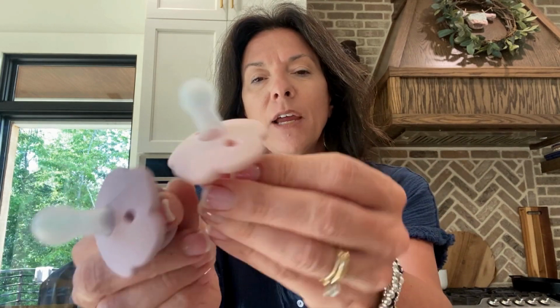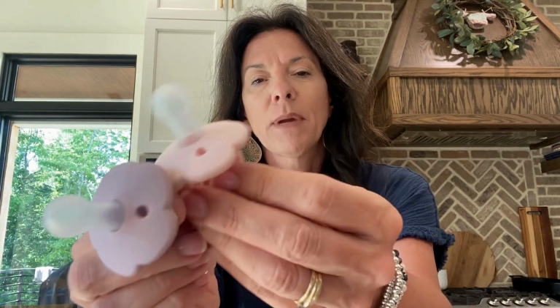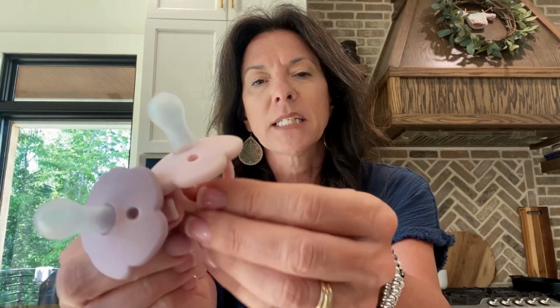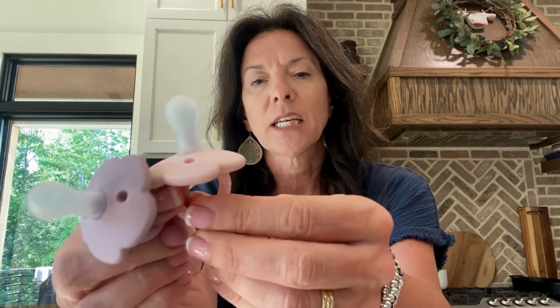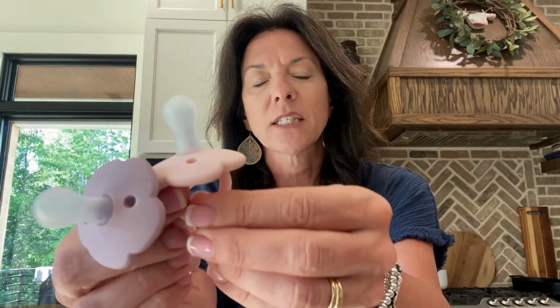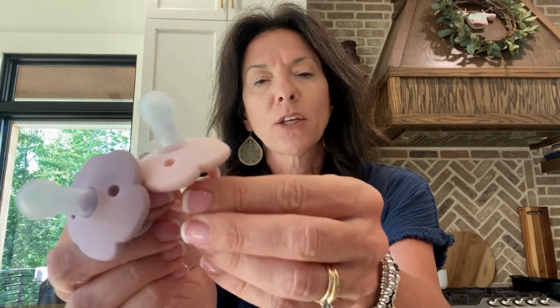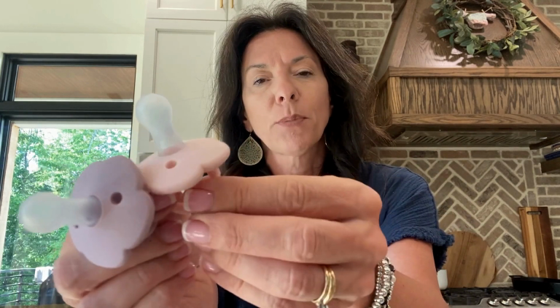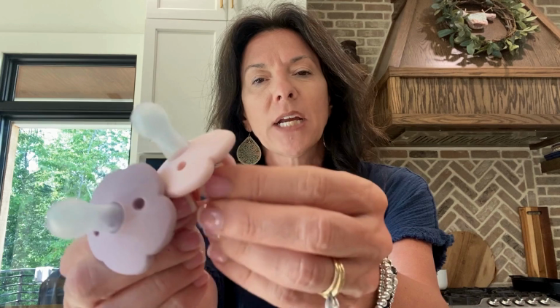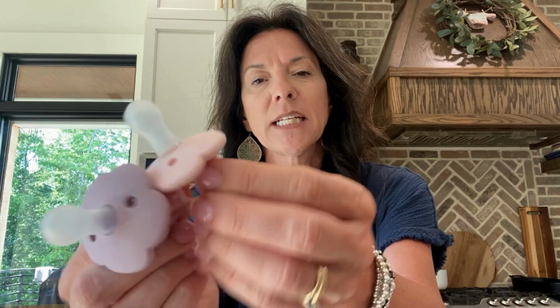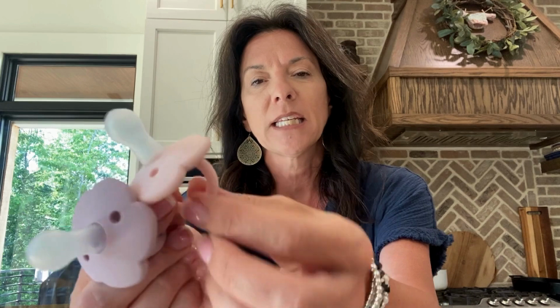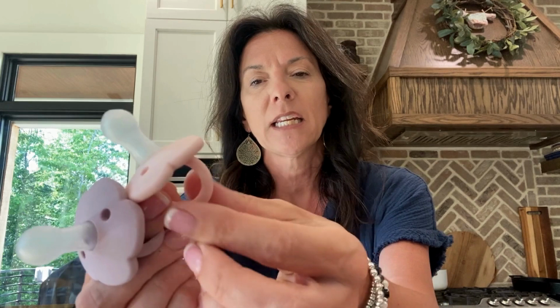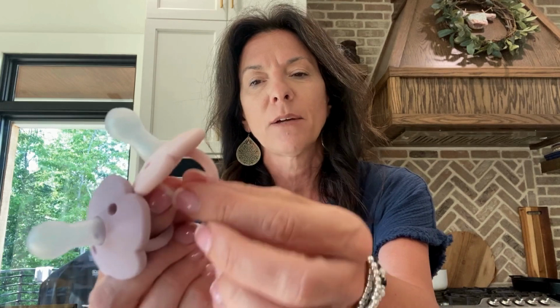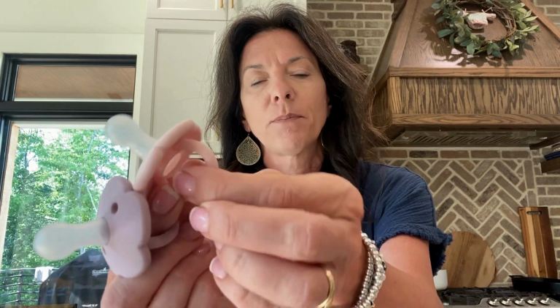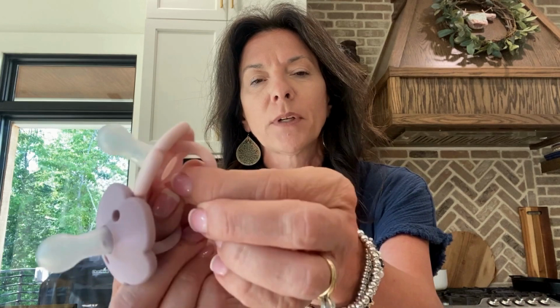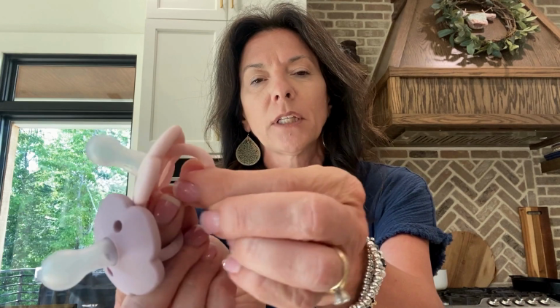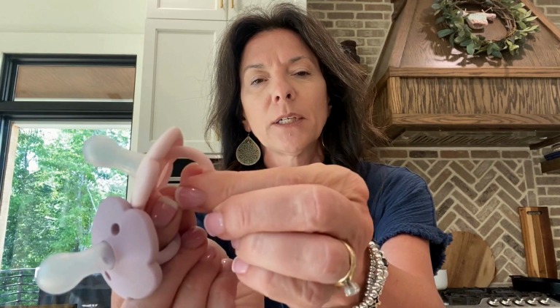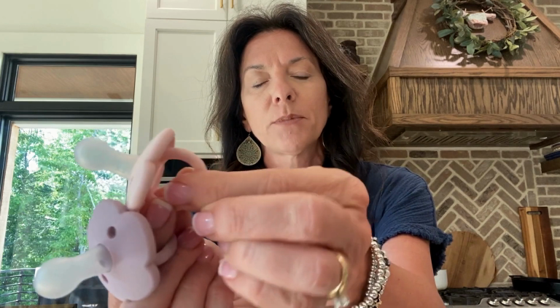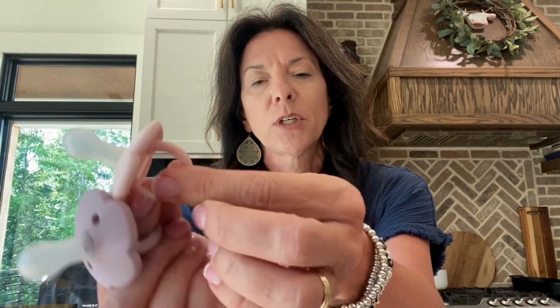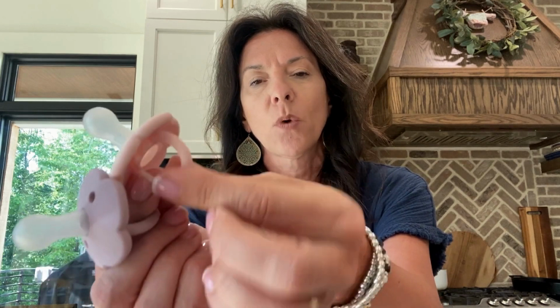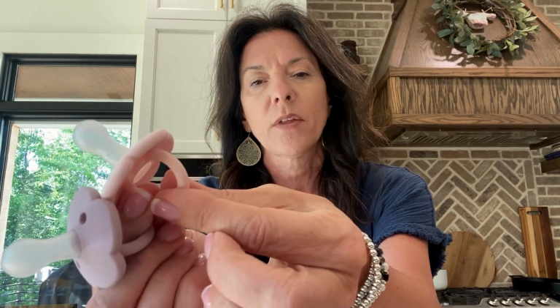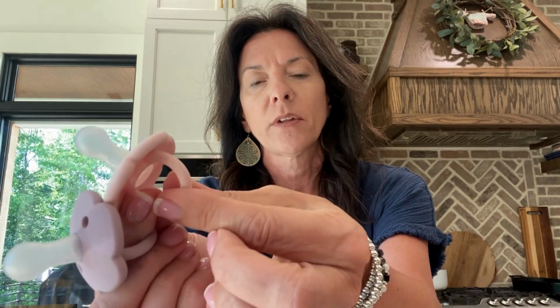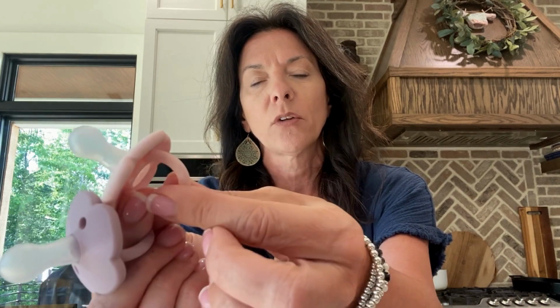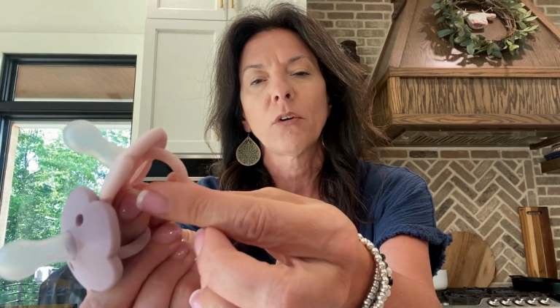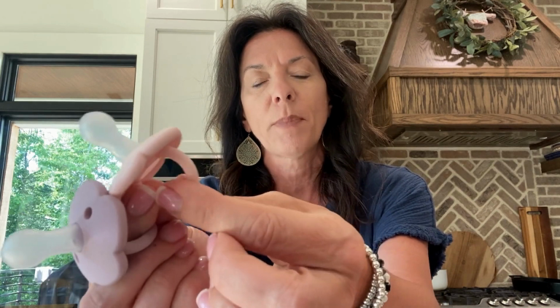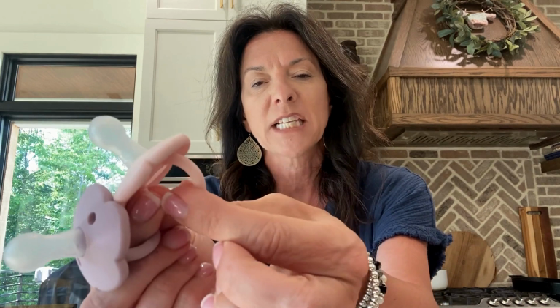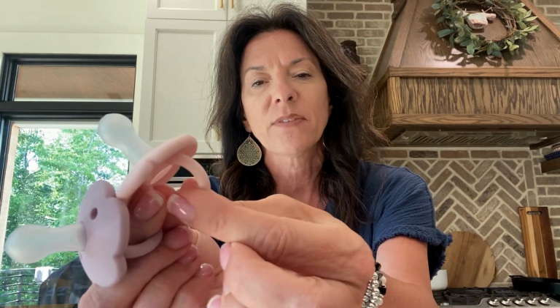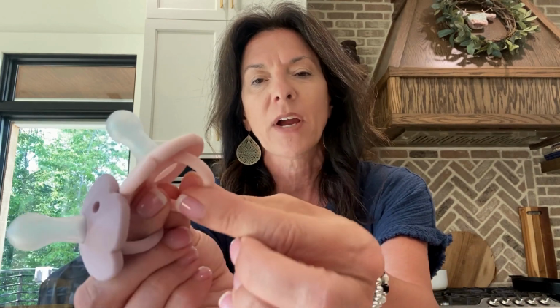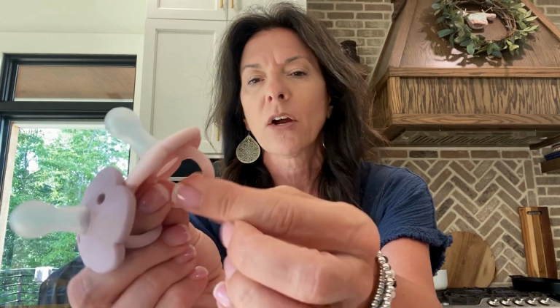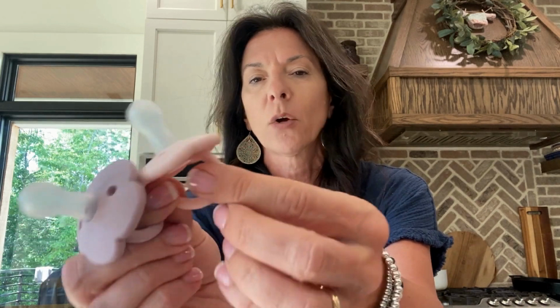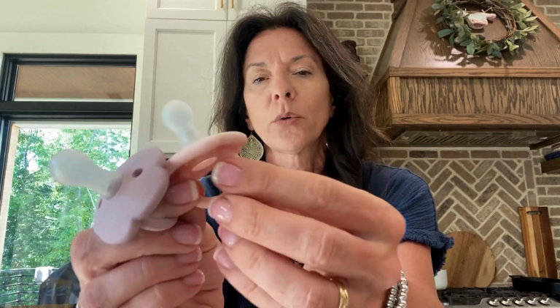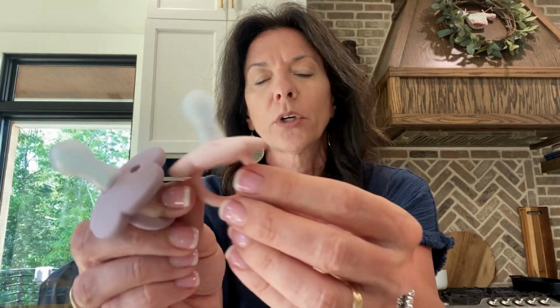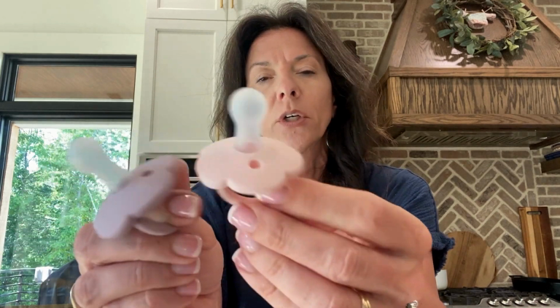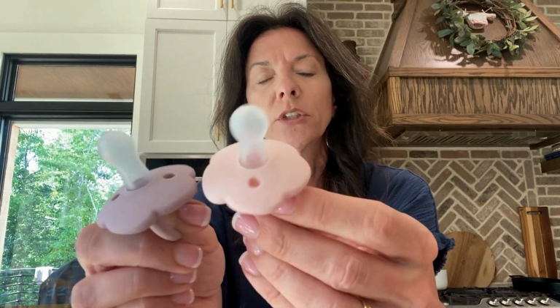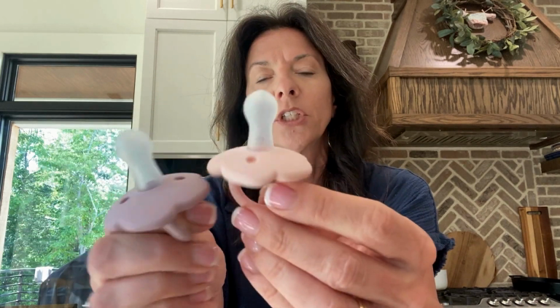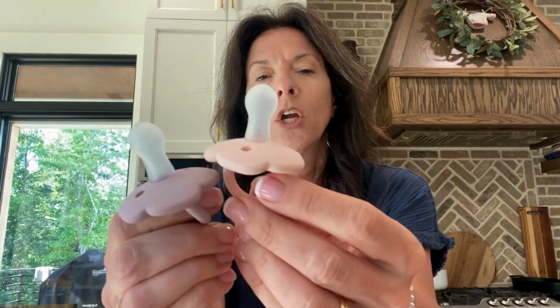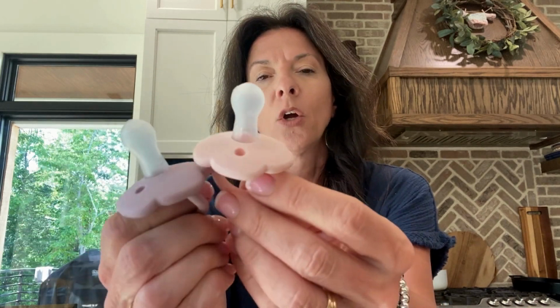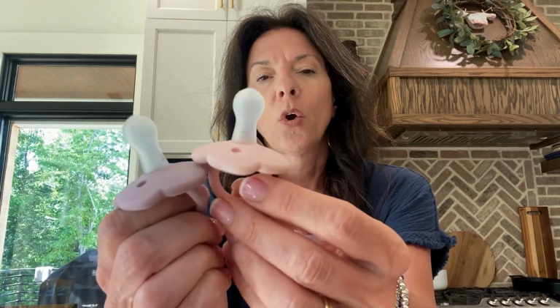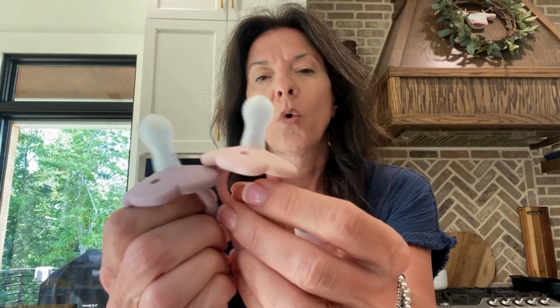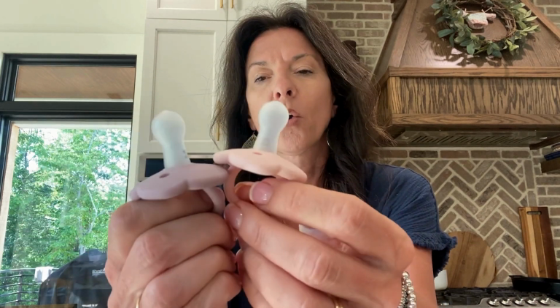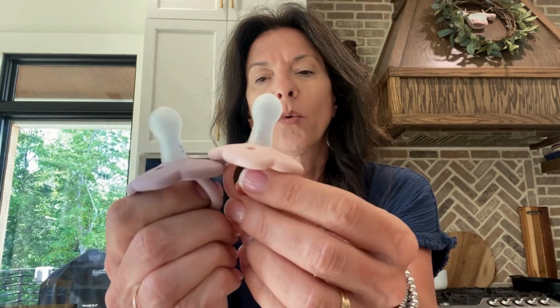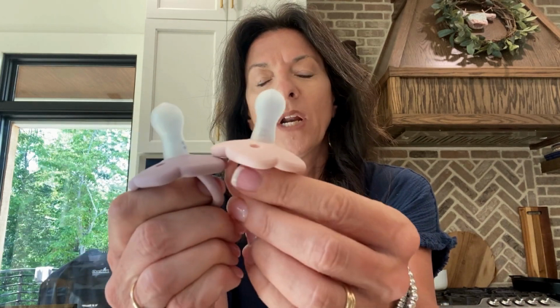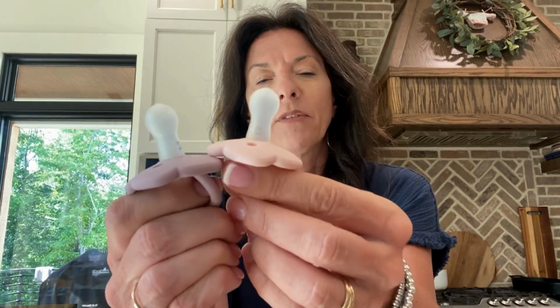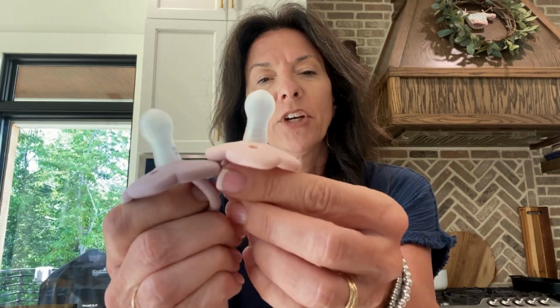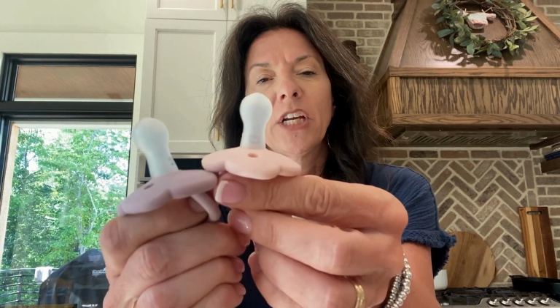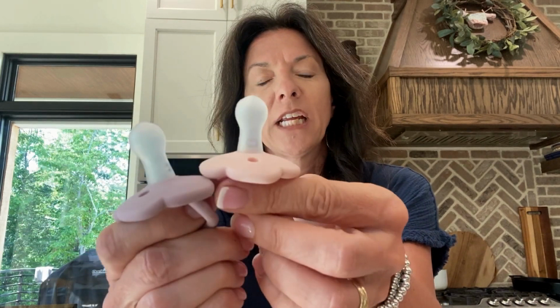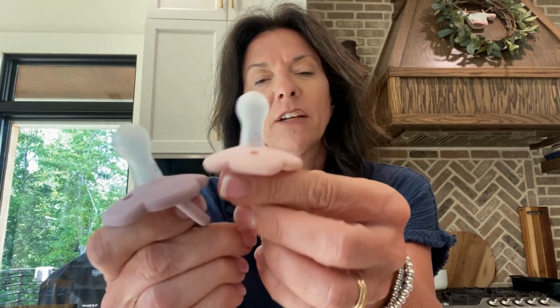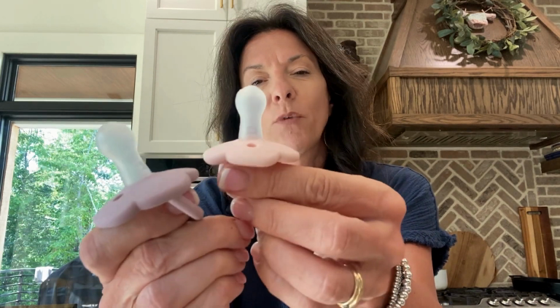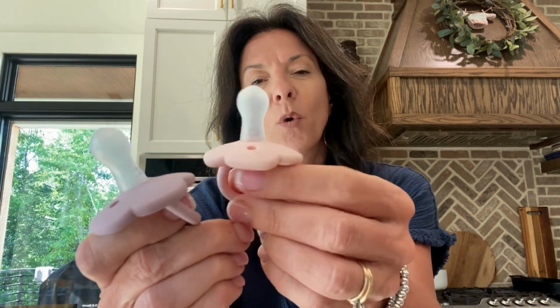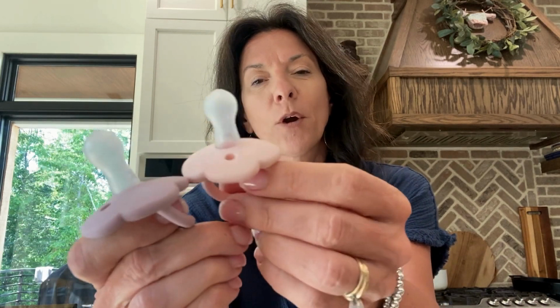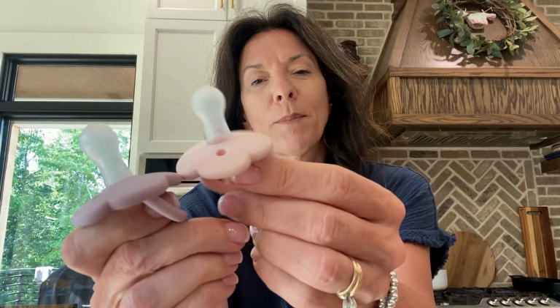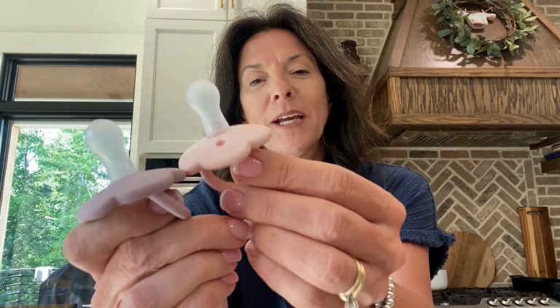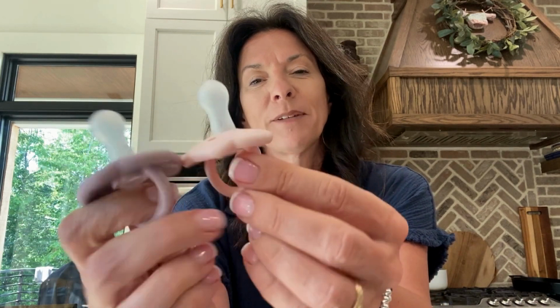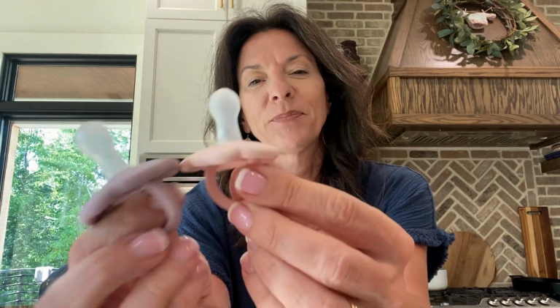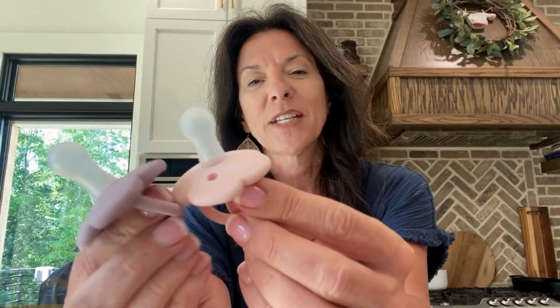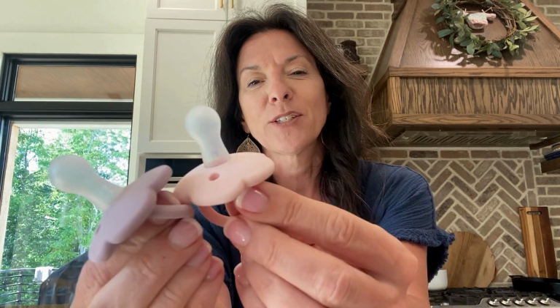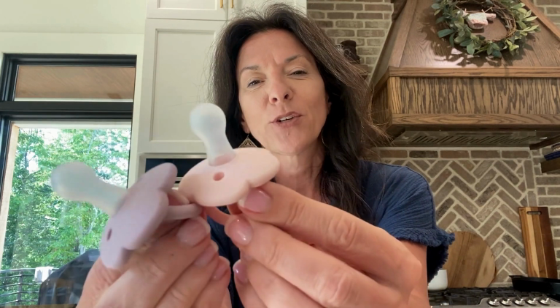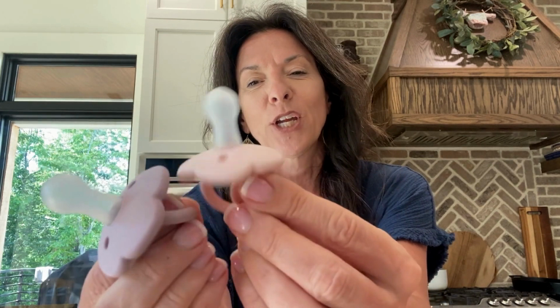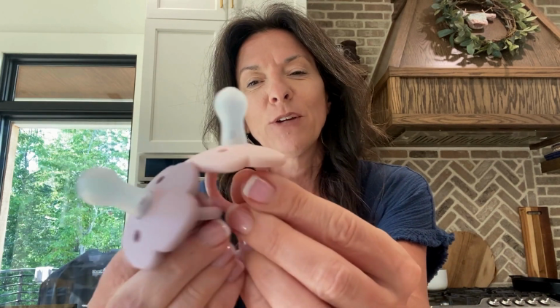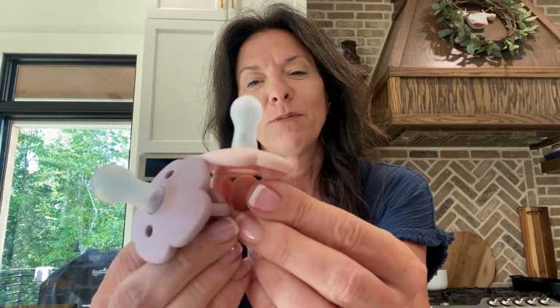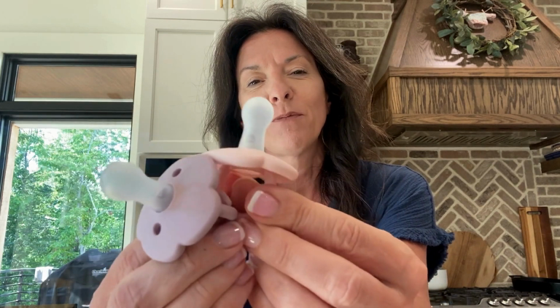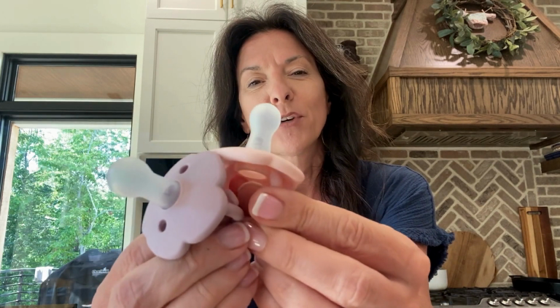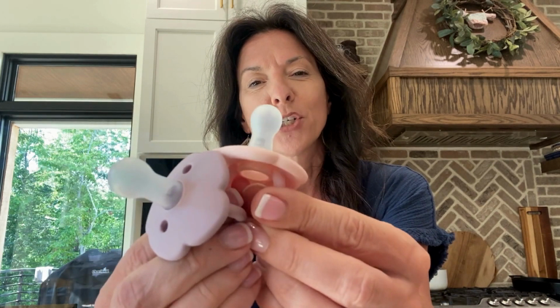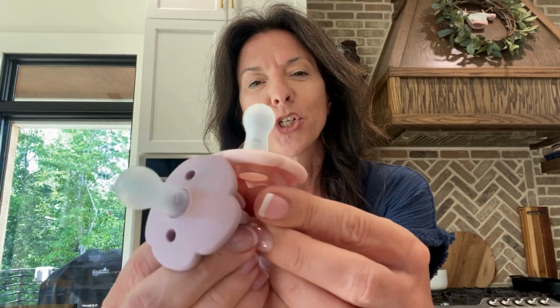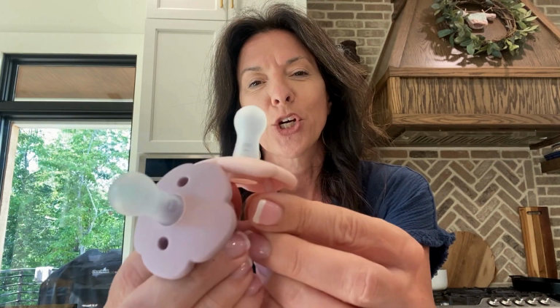It makes it super easy to clip to one of the little pacifier holders or whatever you need it for. These are cute for sure.